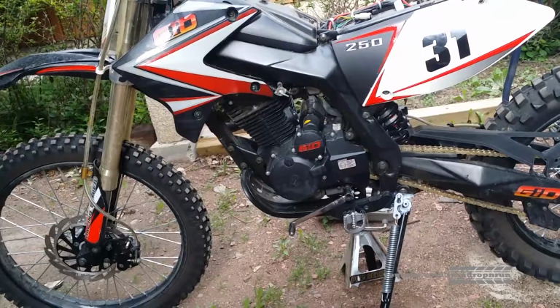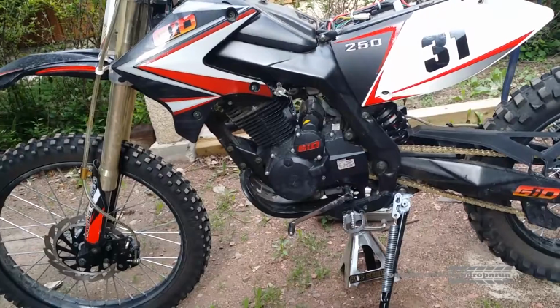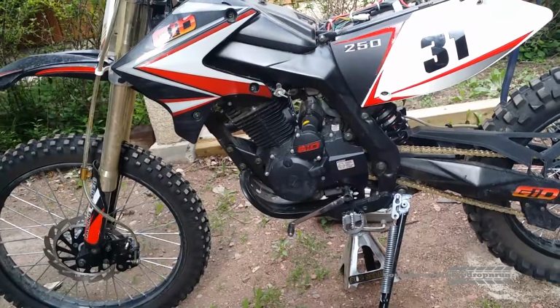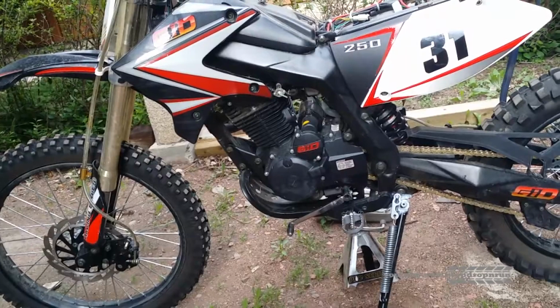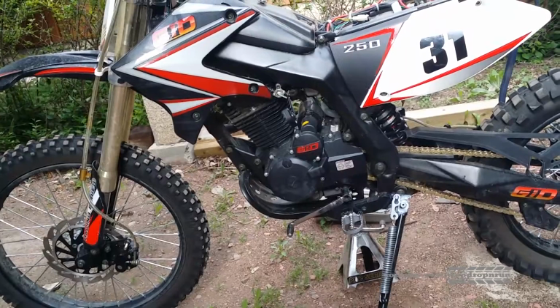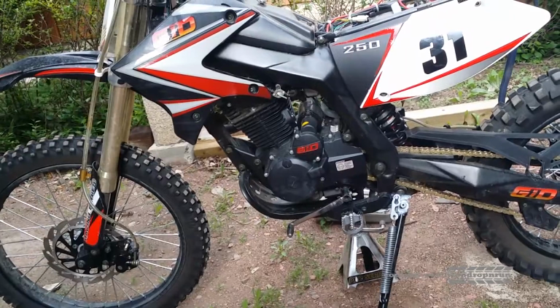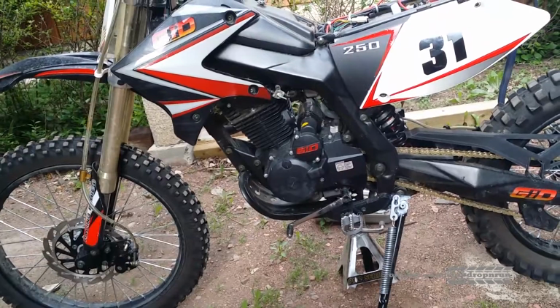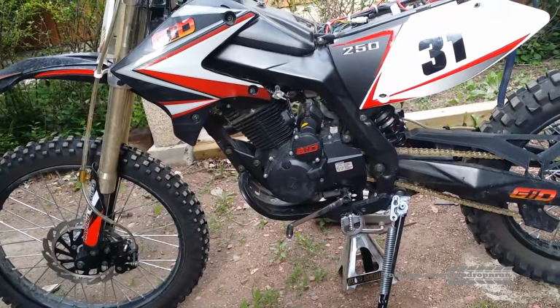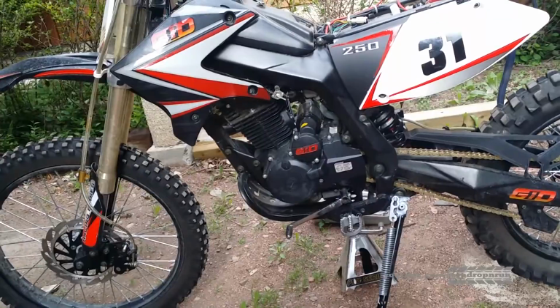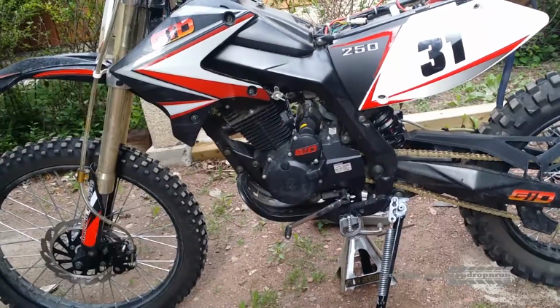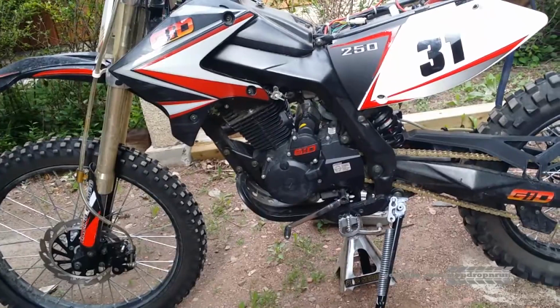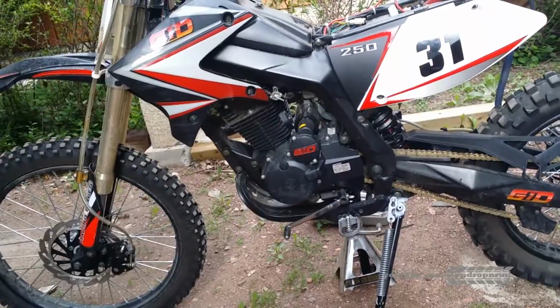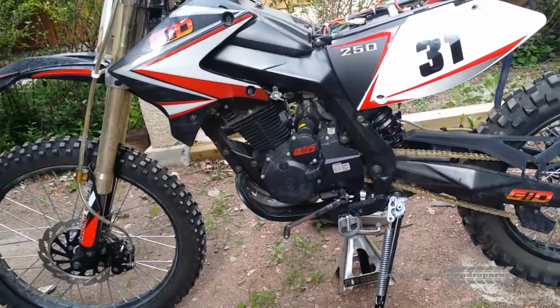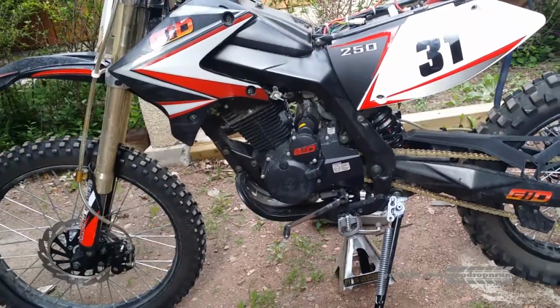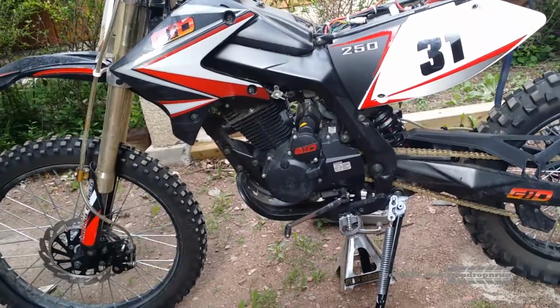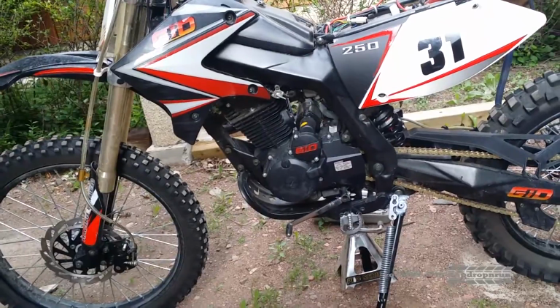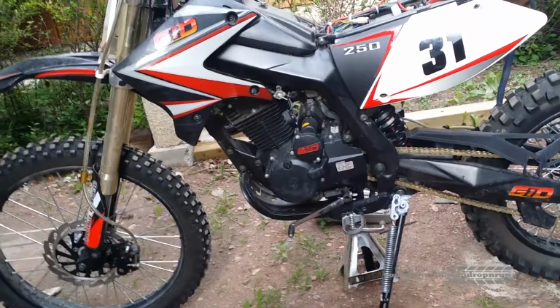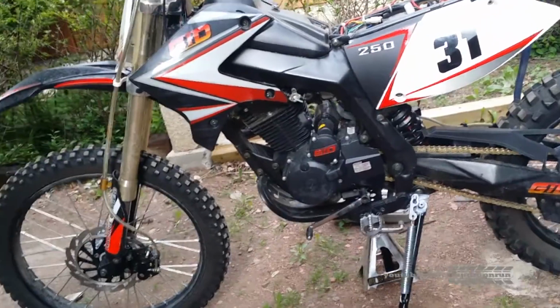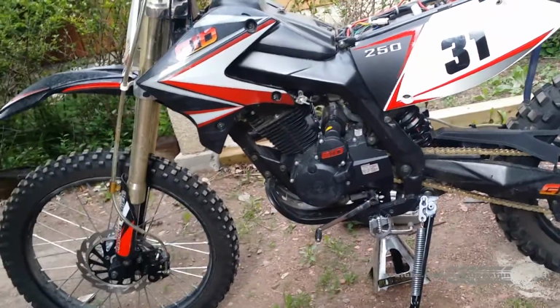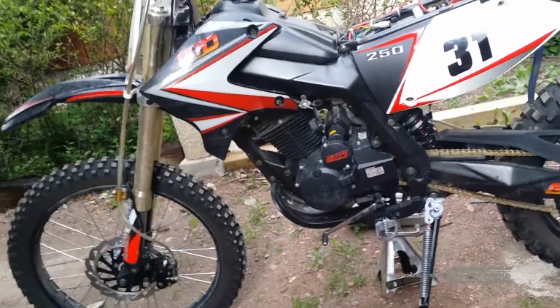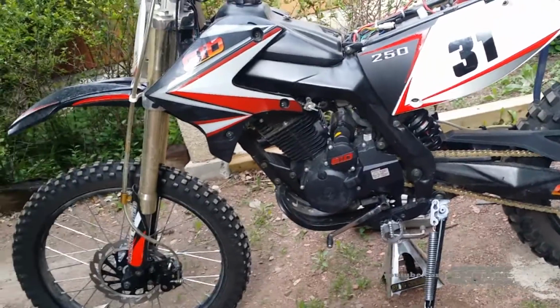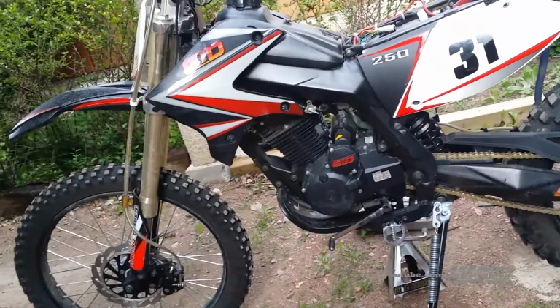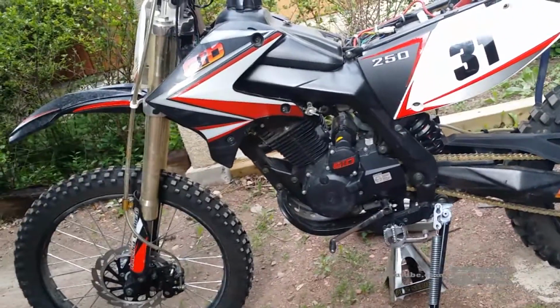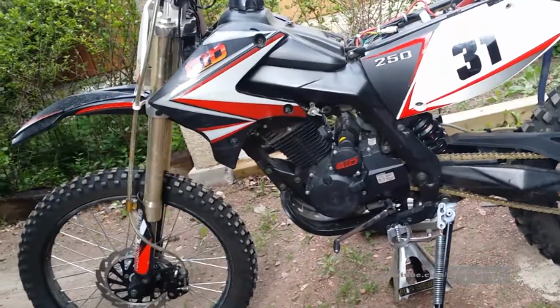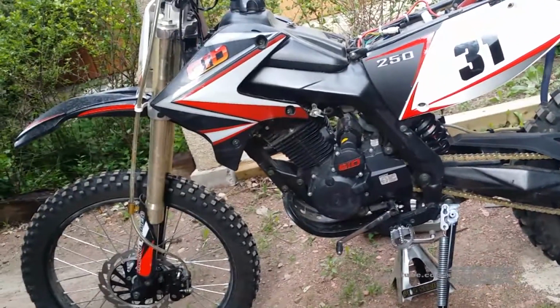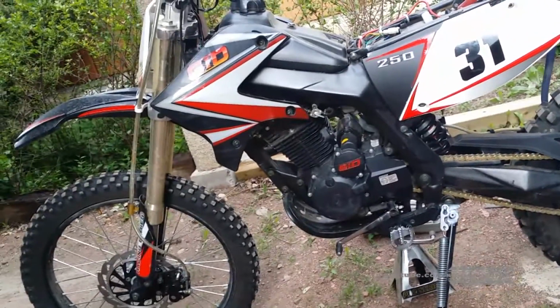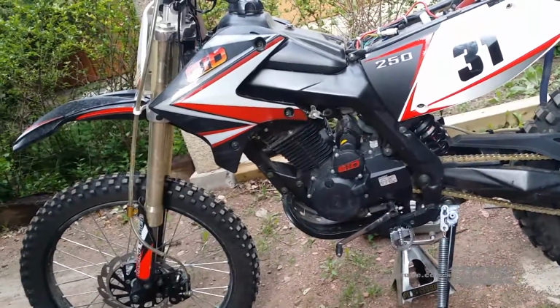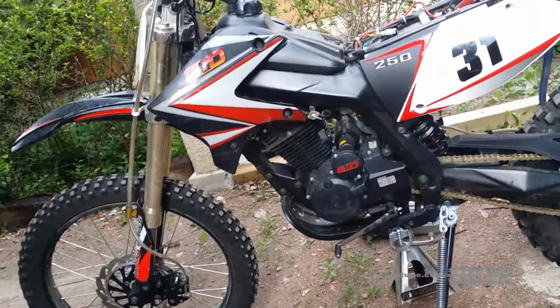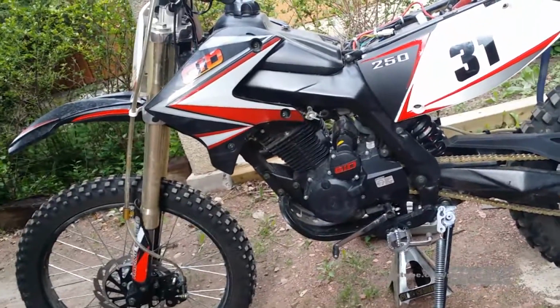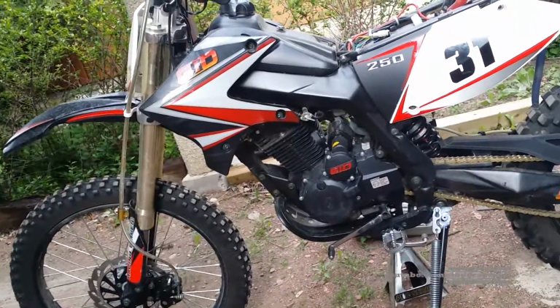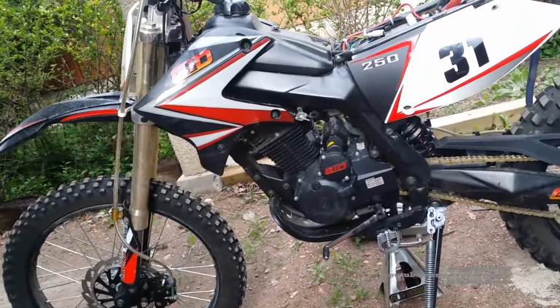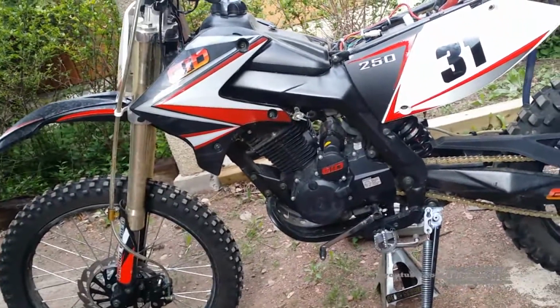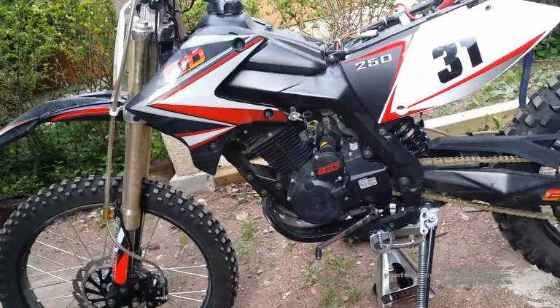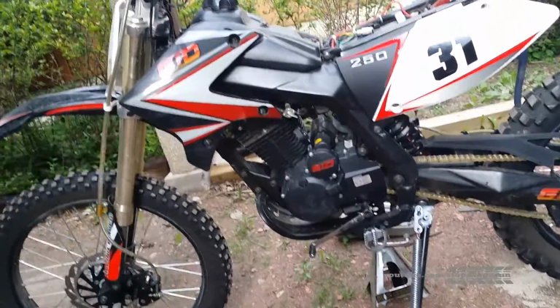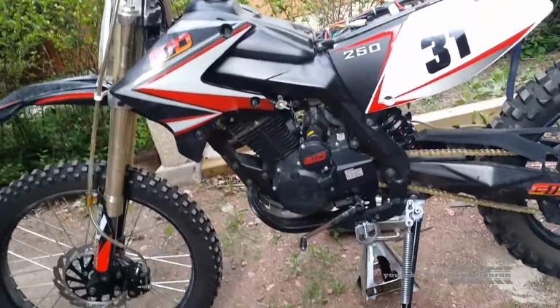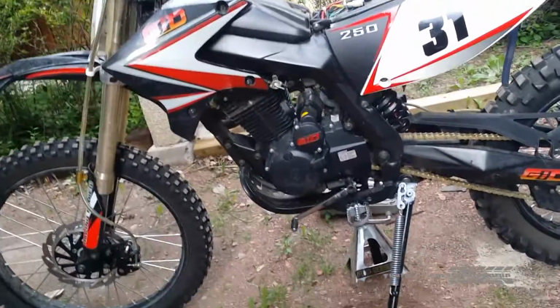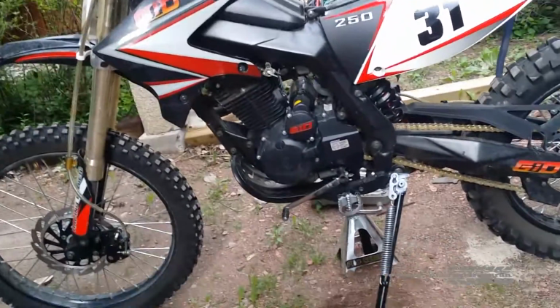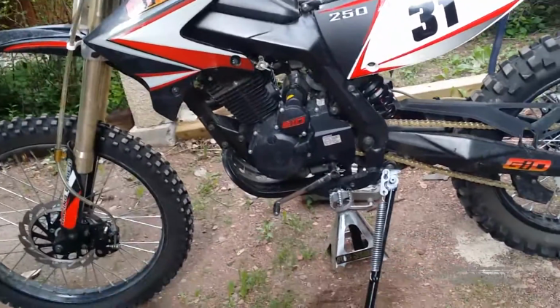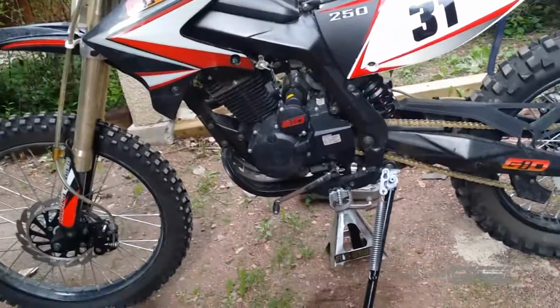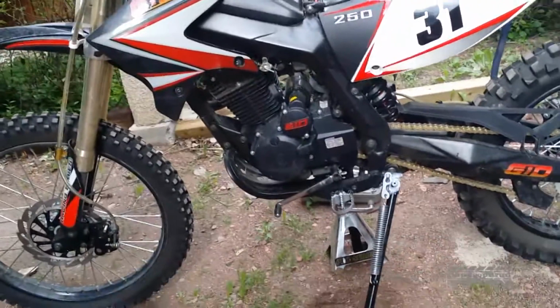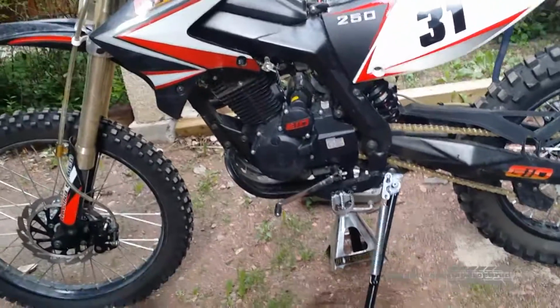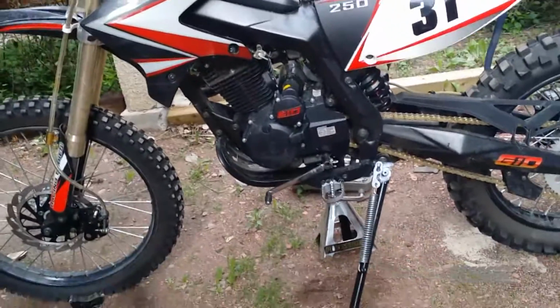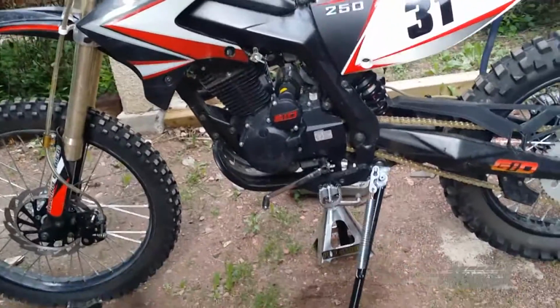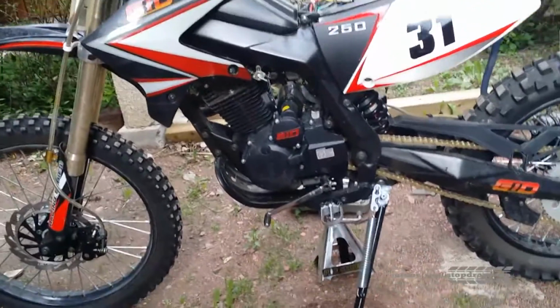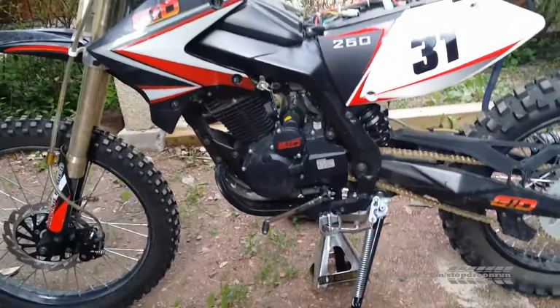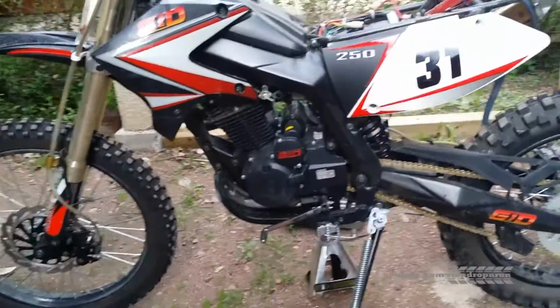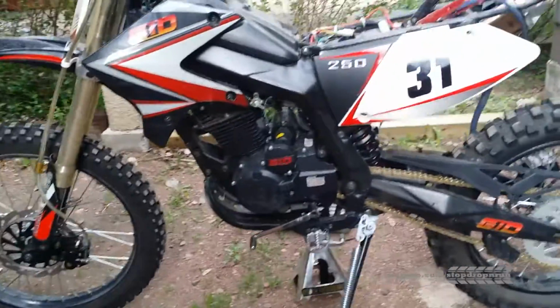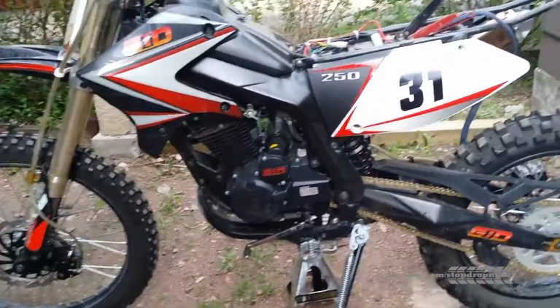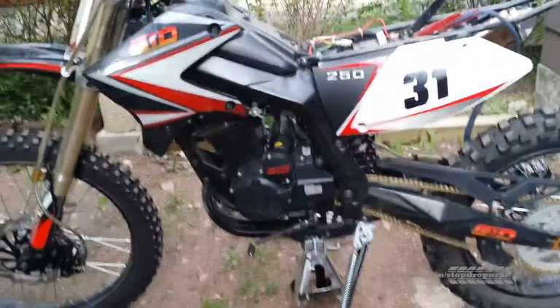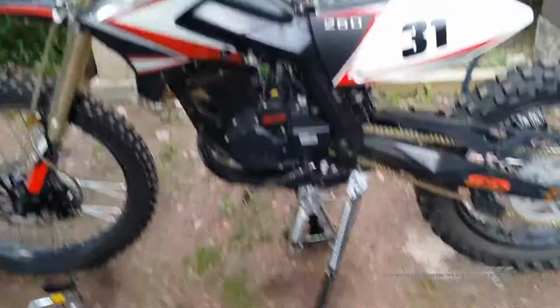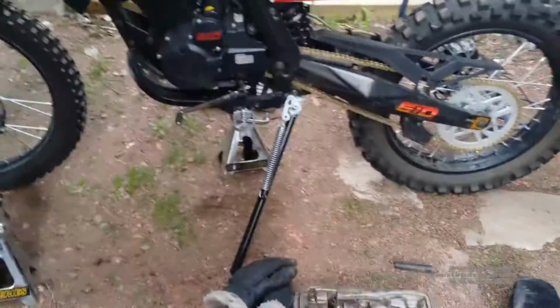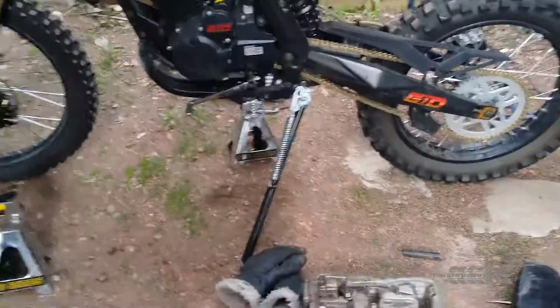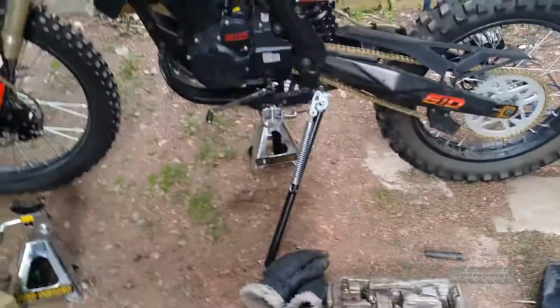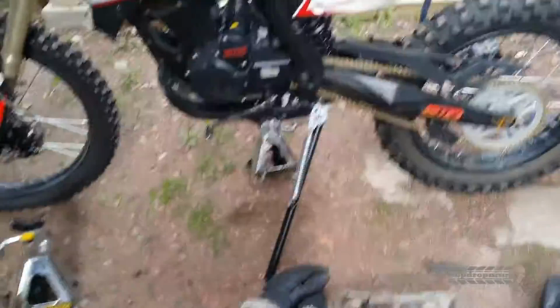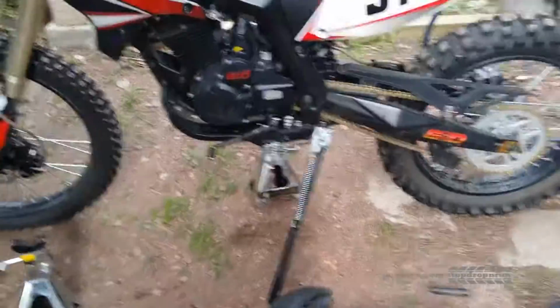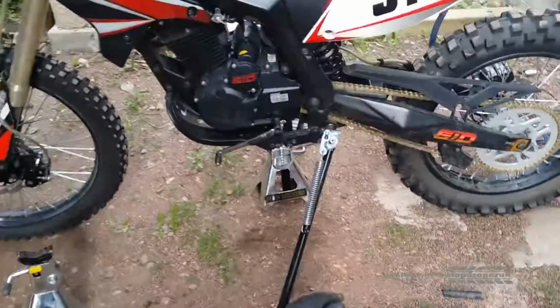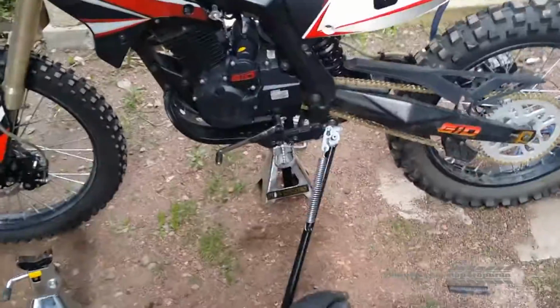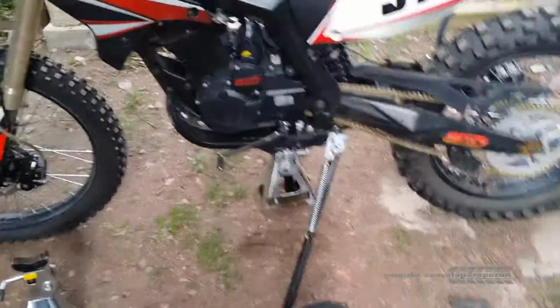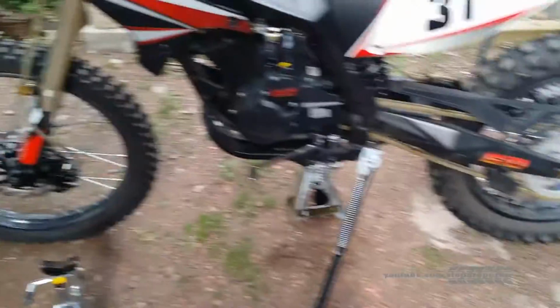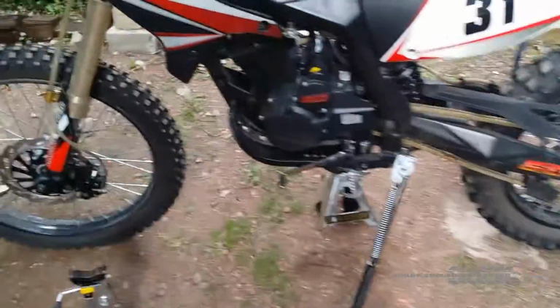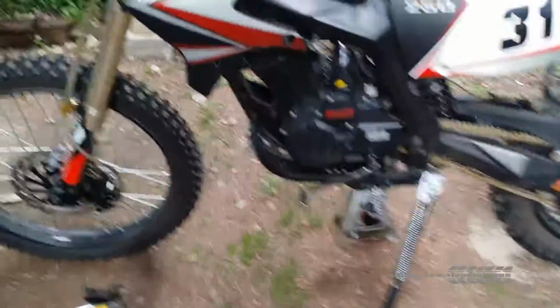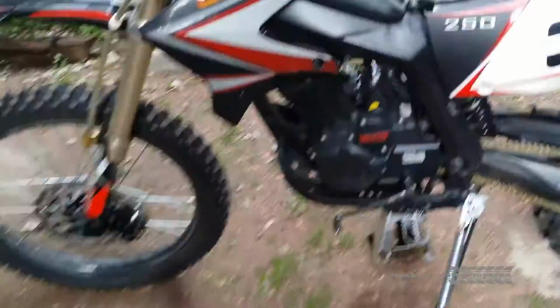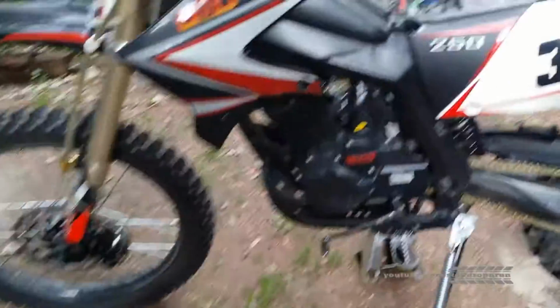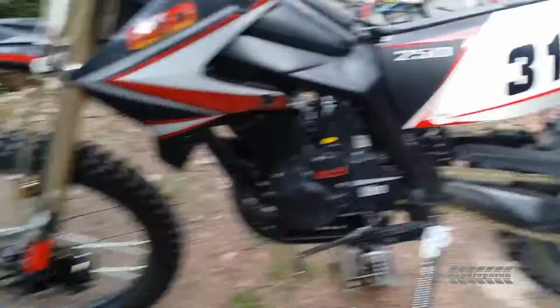Hello everybody, my name is Aaron. This is a GIO 250 x31 and we're gonna change the oil on it.